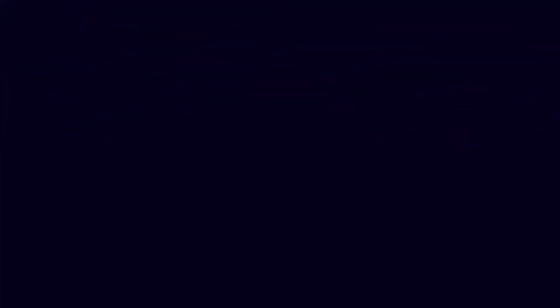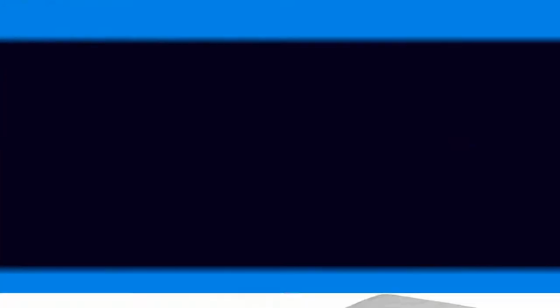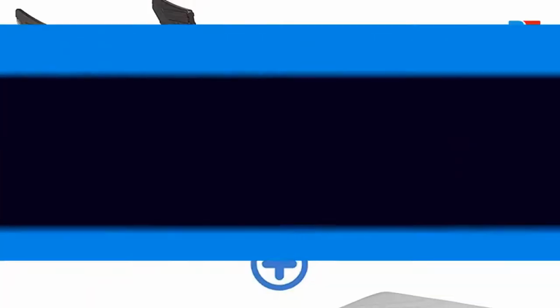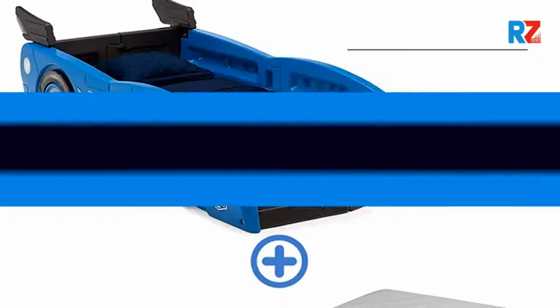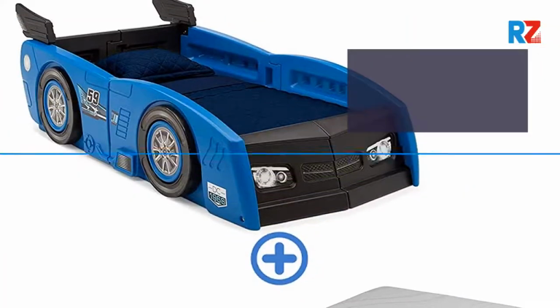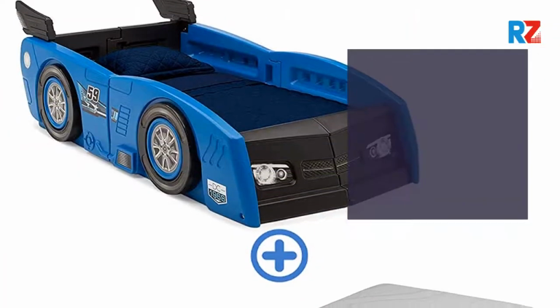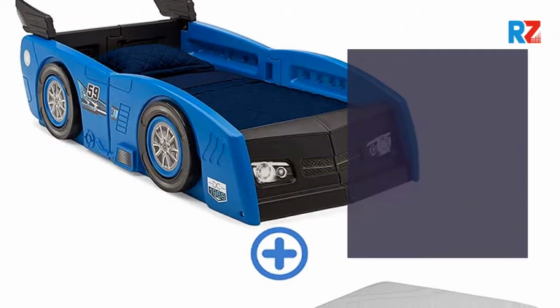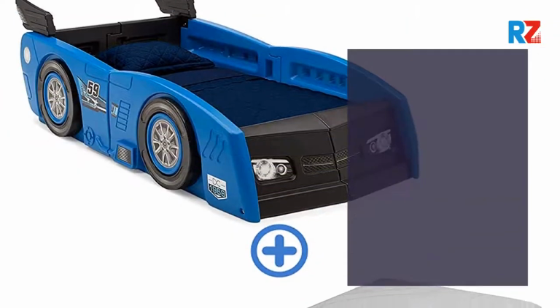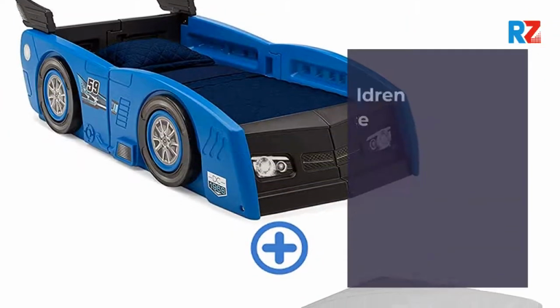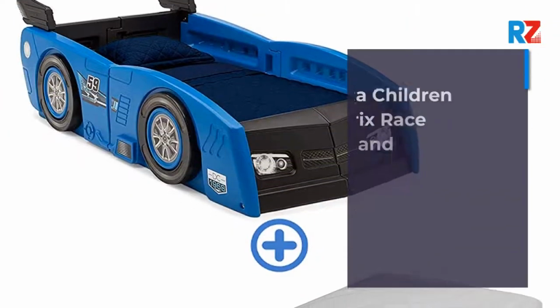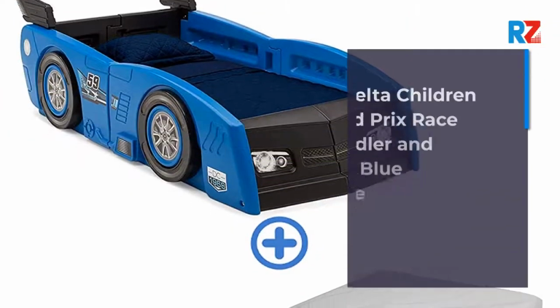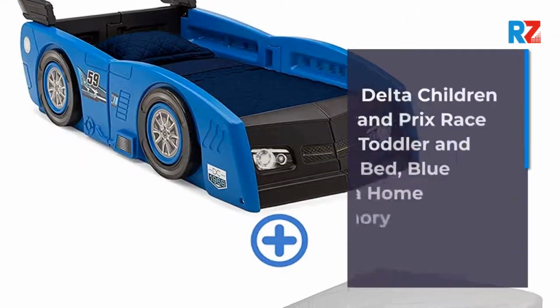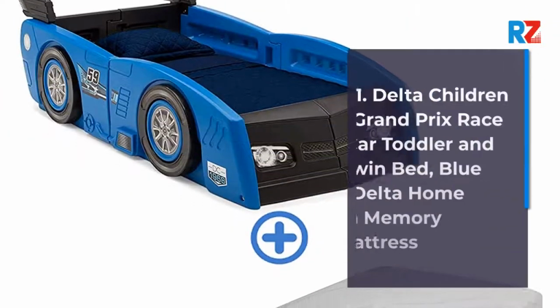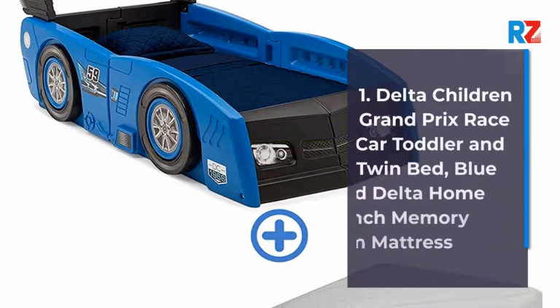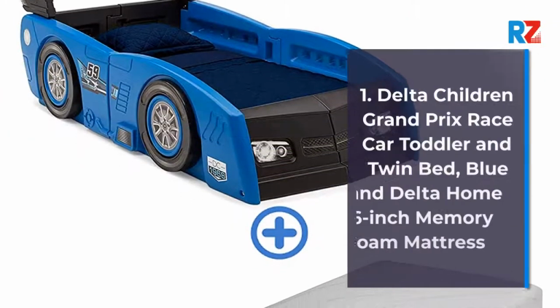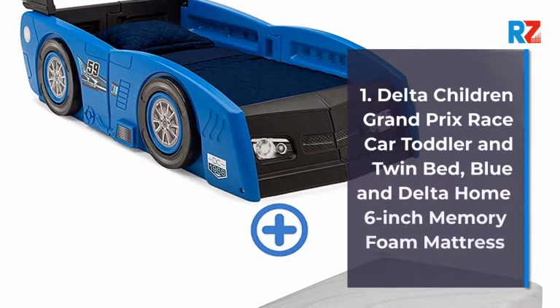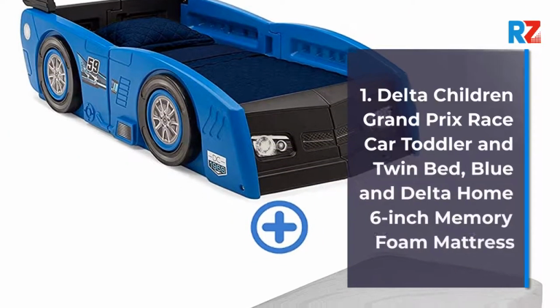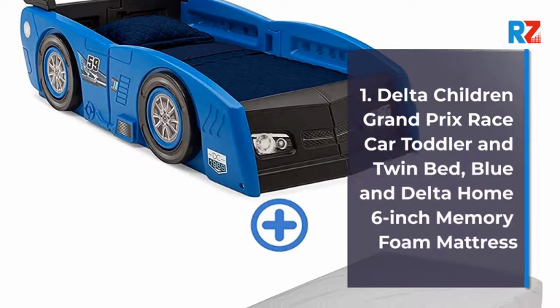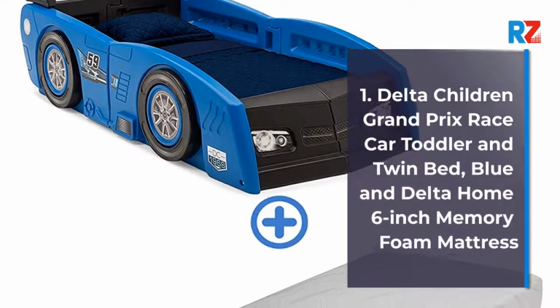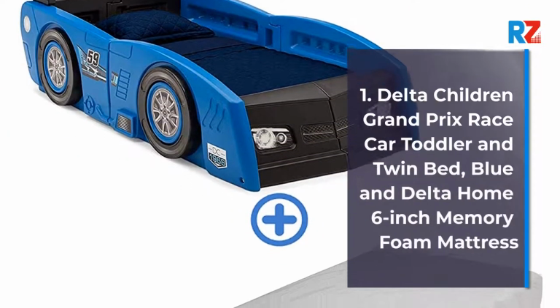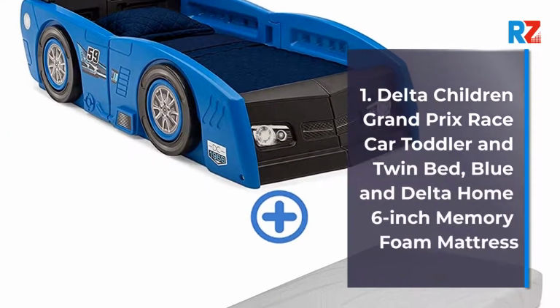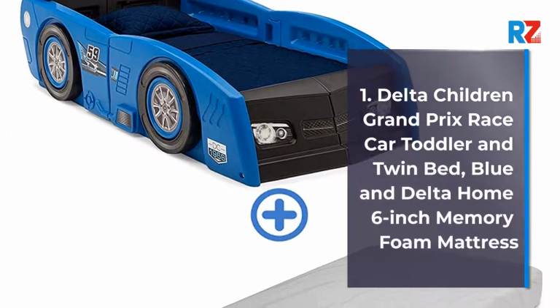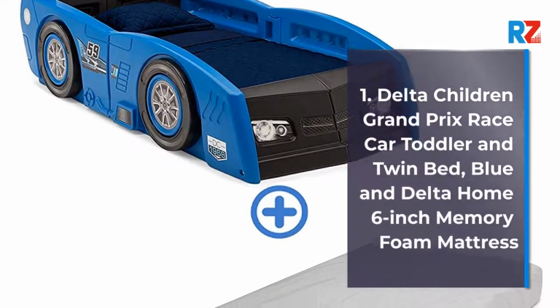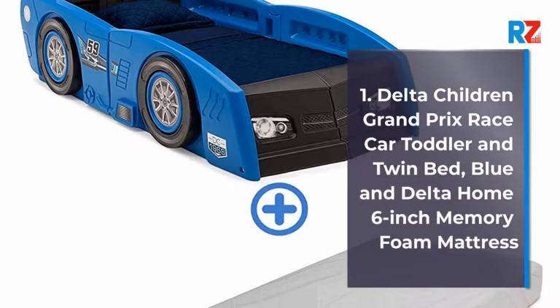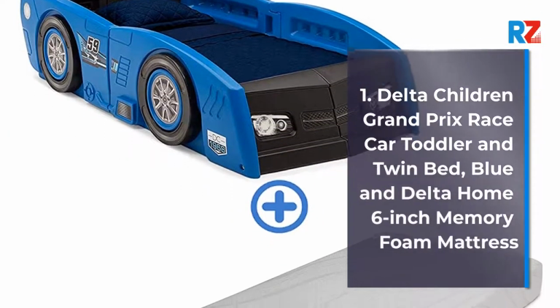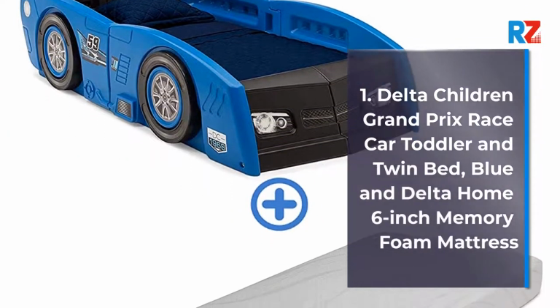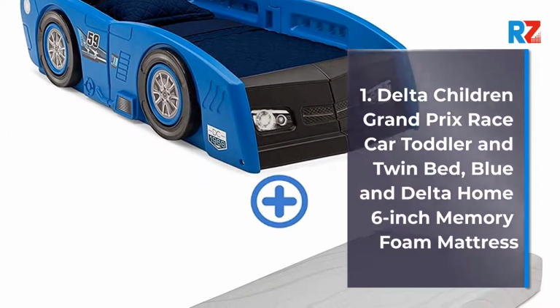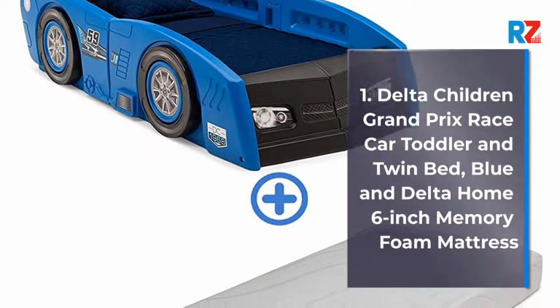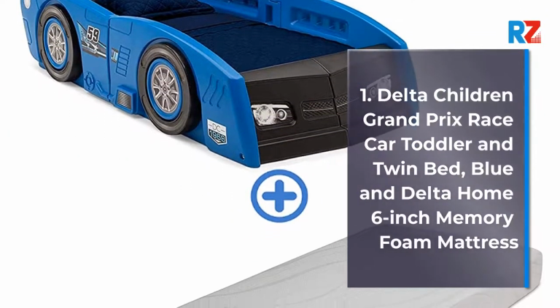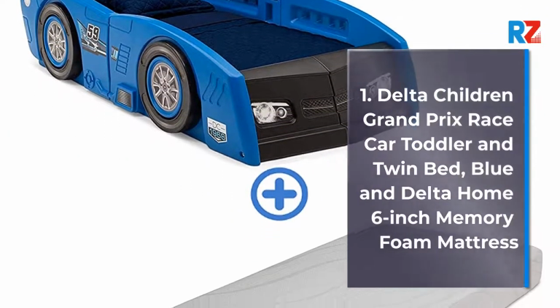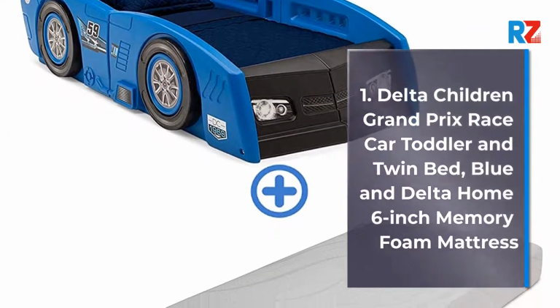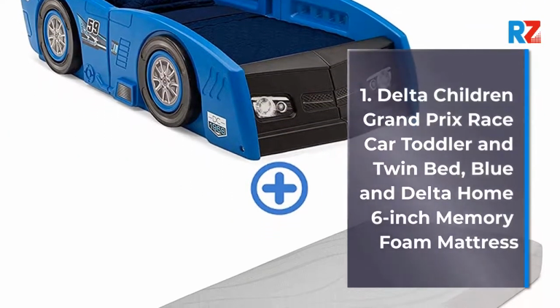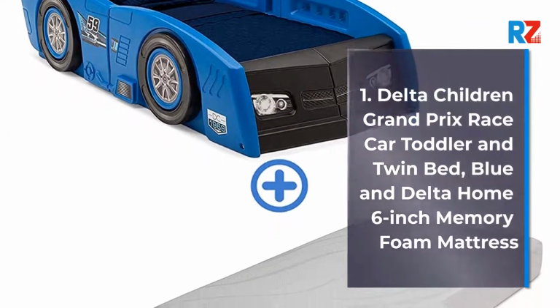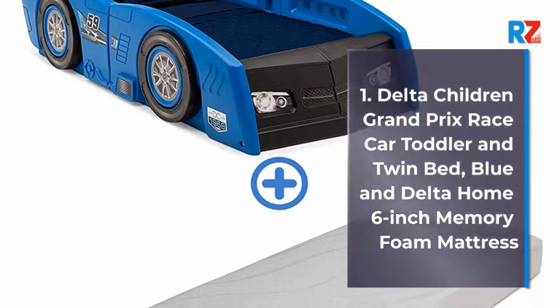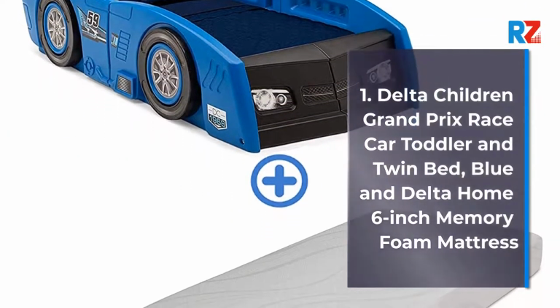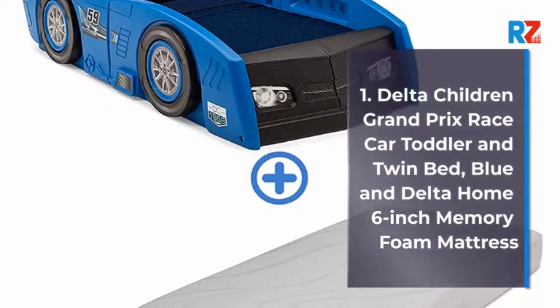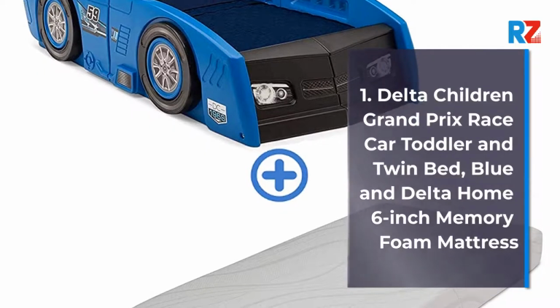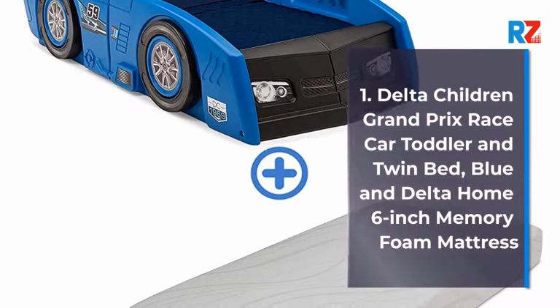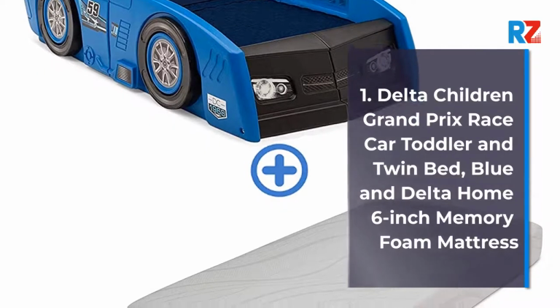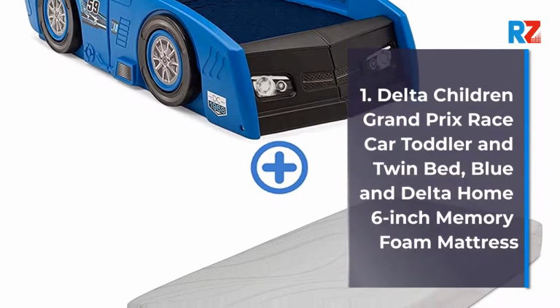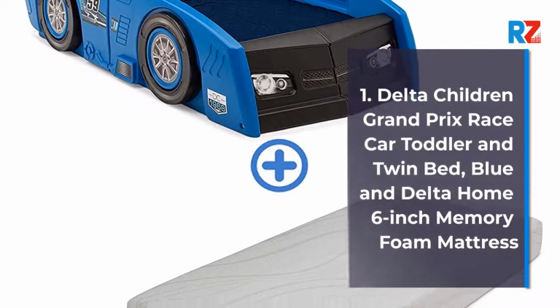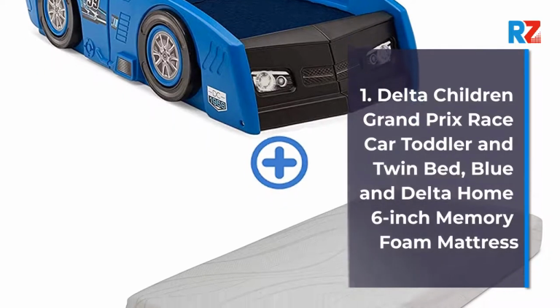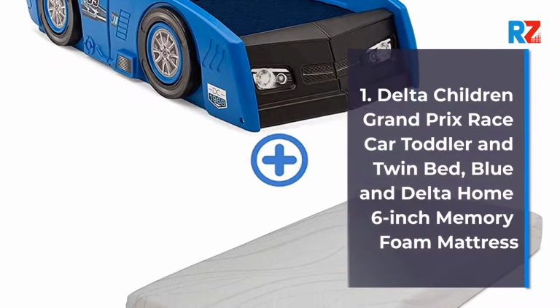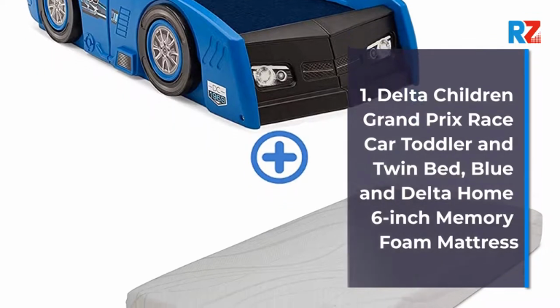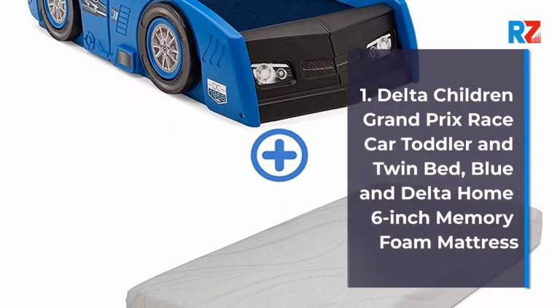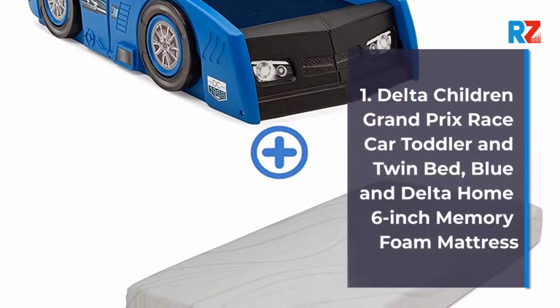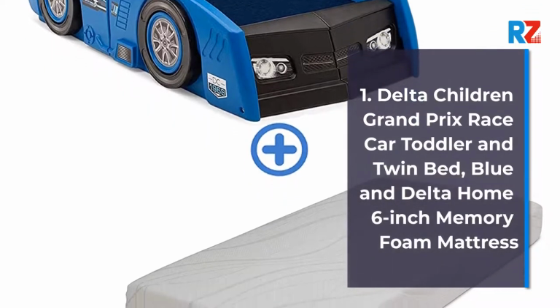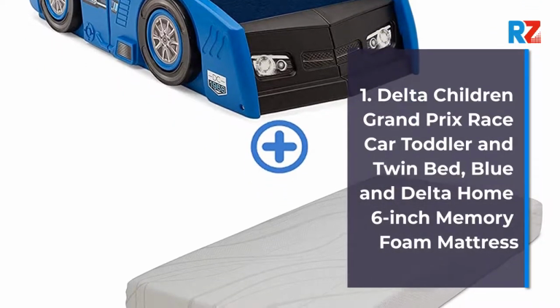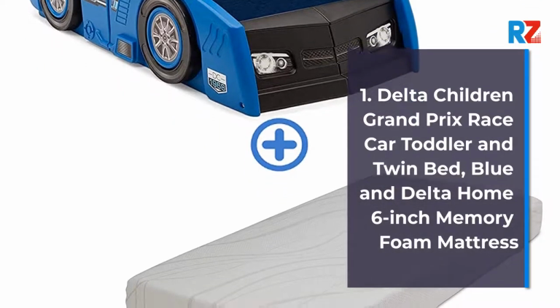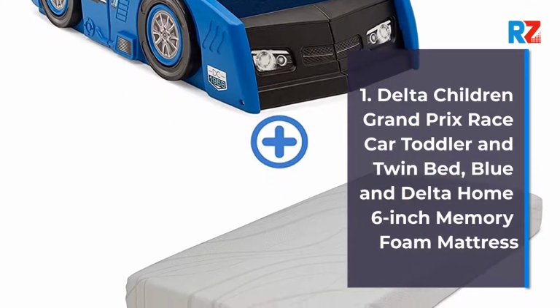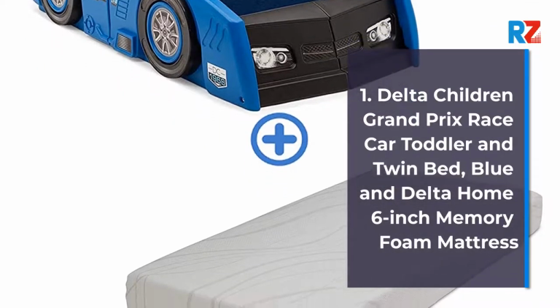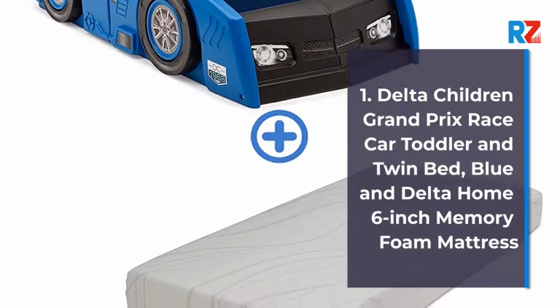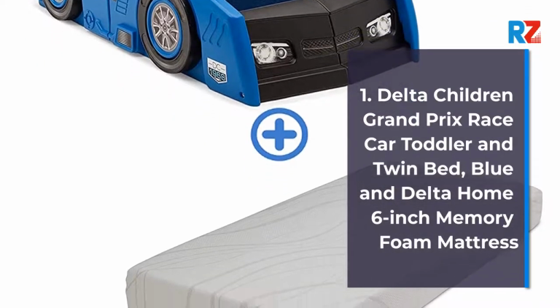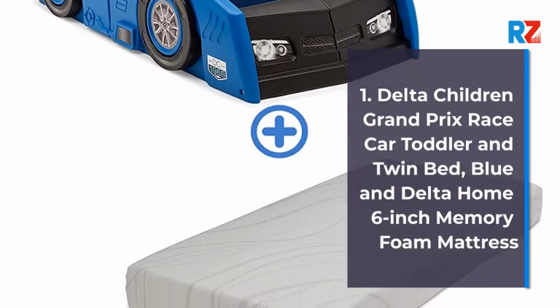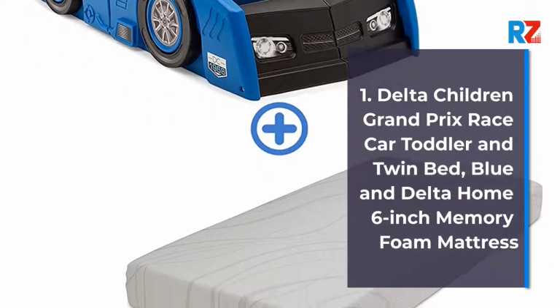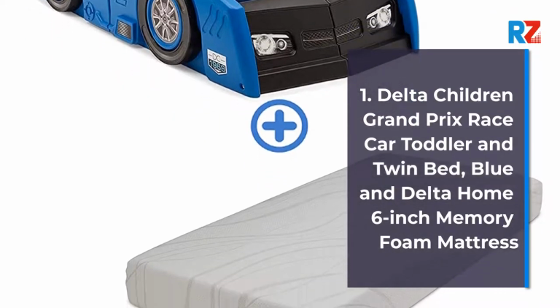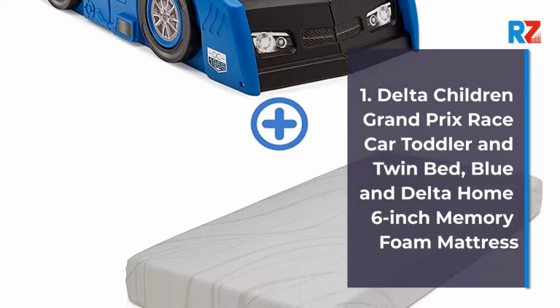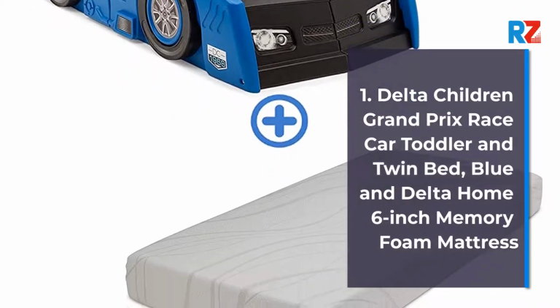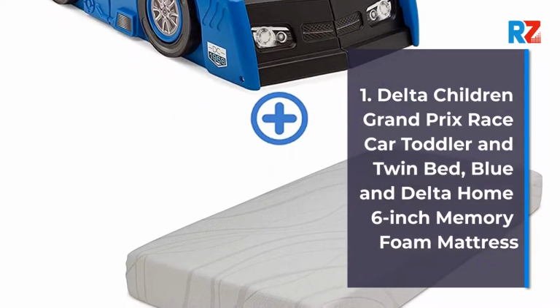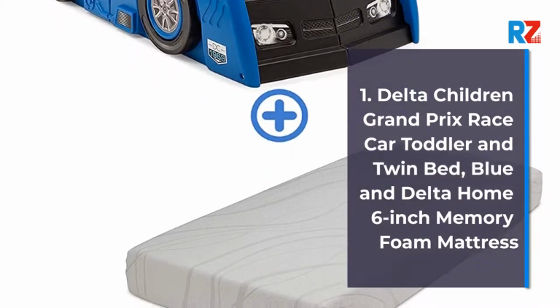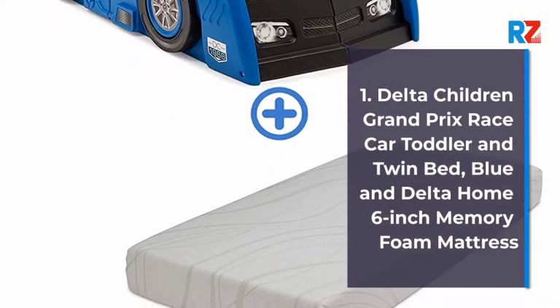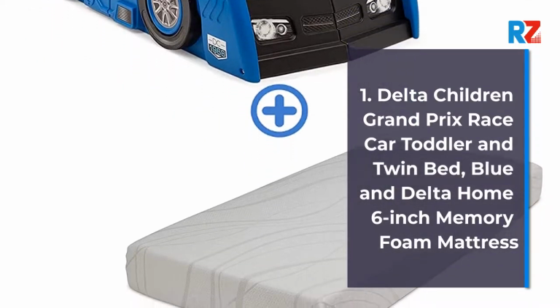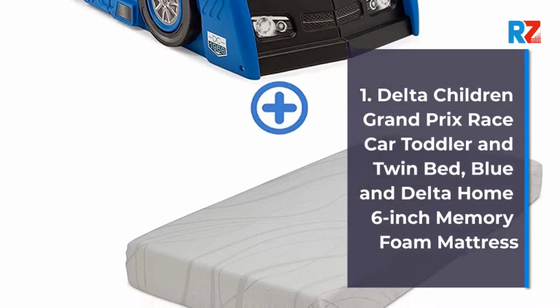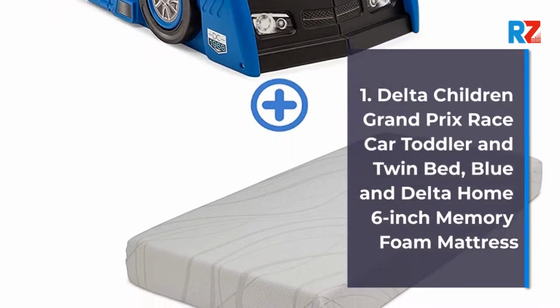1. Delta Children Grand Prix Race Car Toddler and Twin Bed, Blue, and Delta Home 6-inch Memory Foam Mattress.